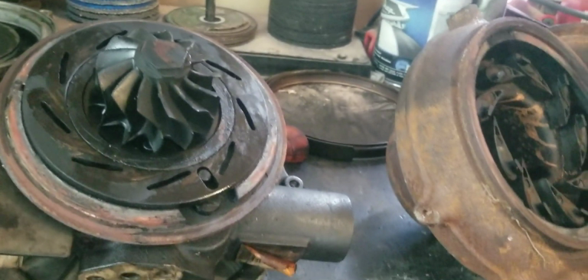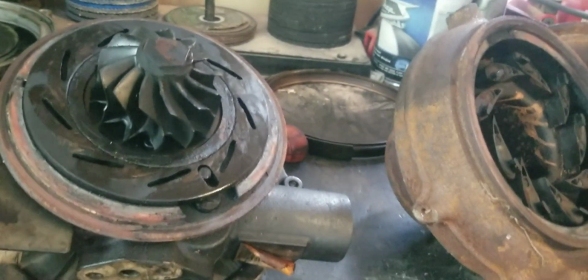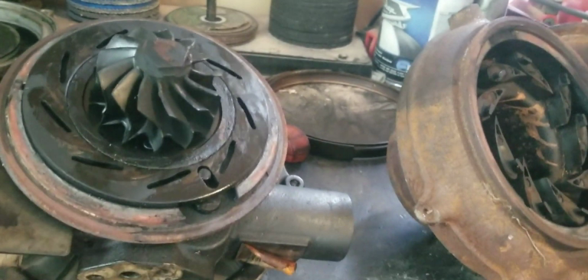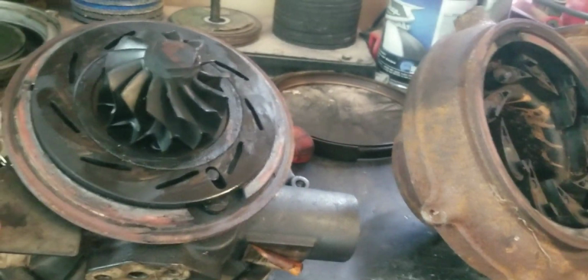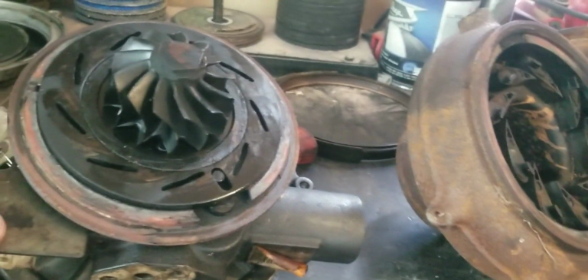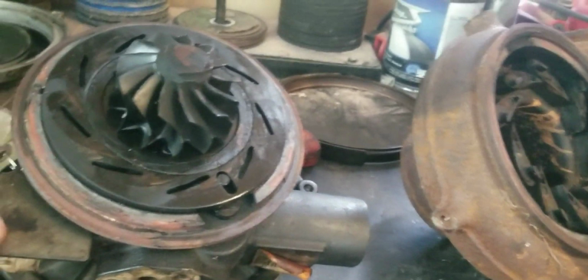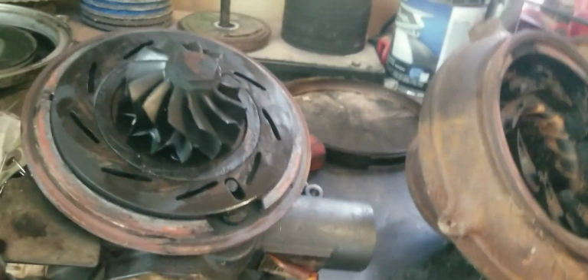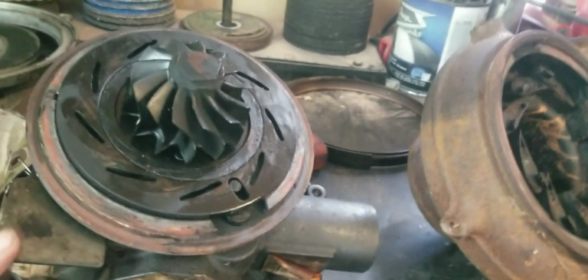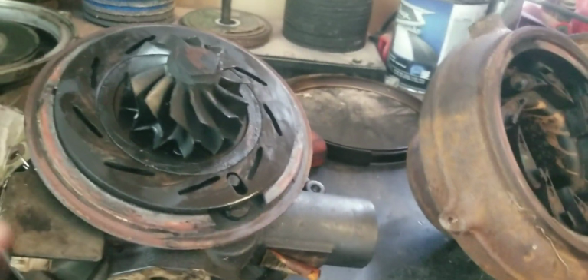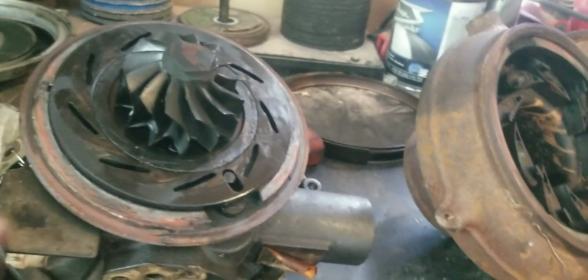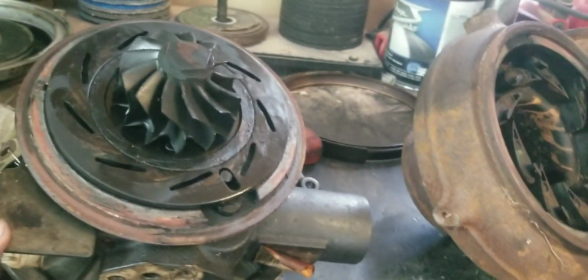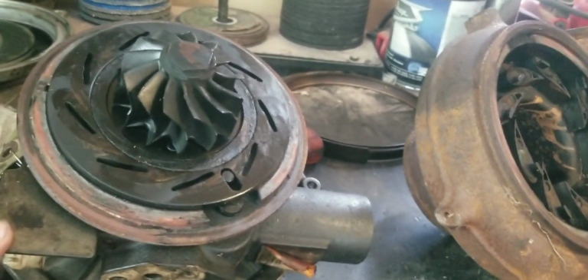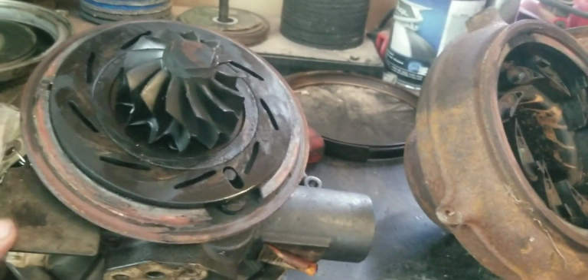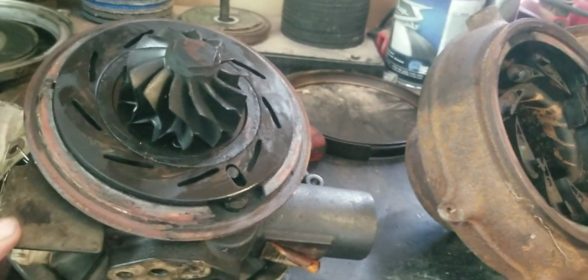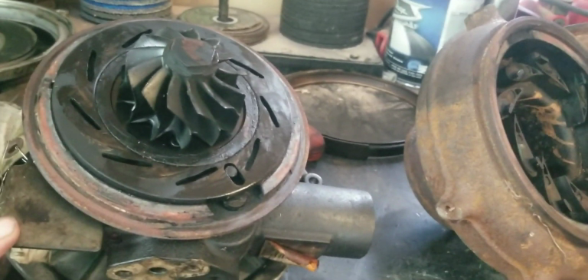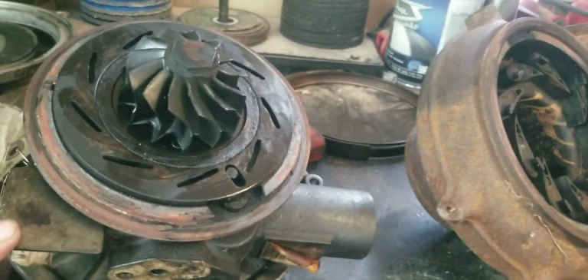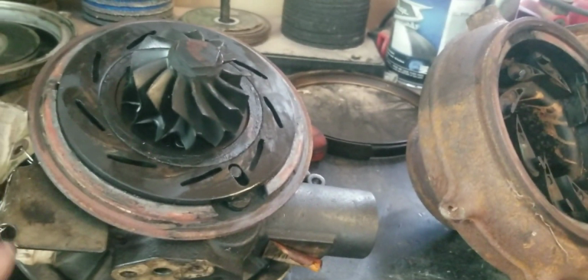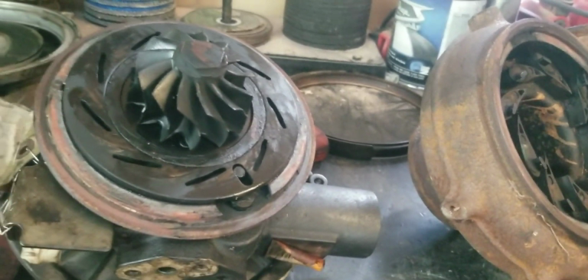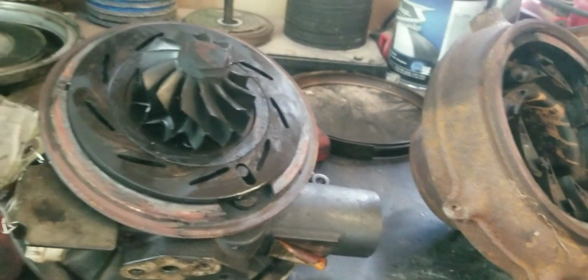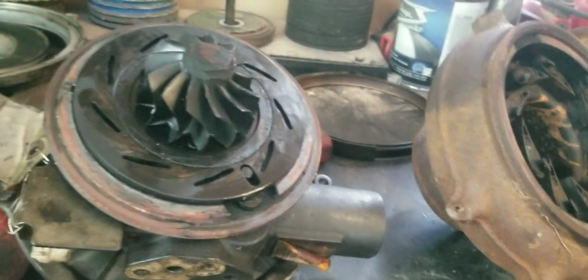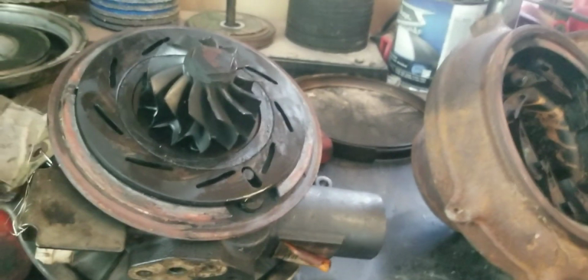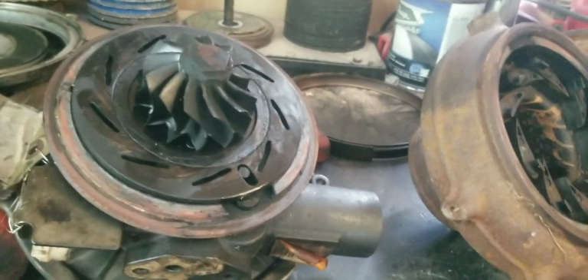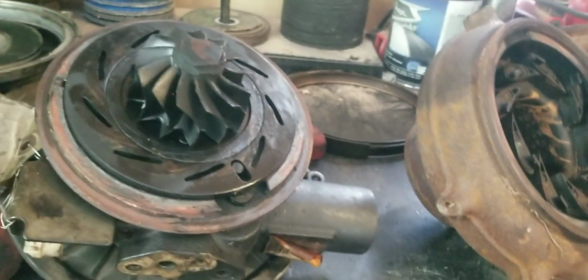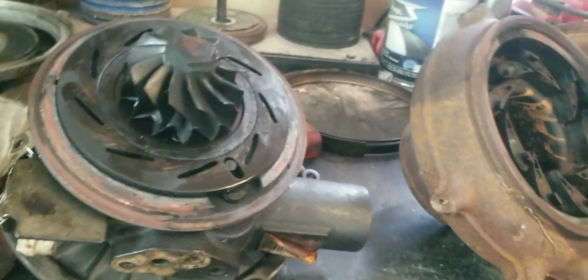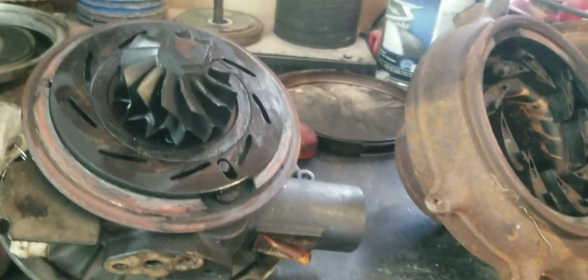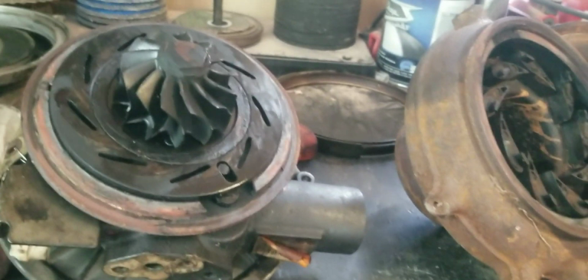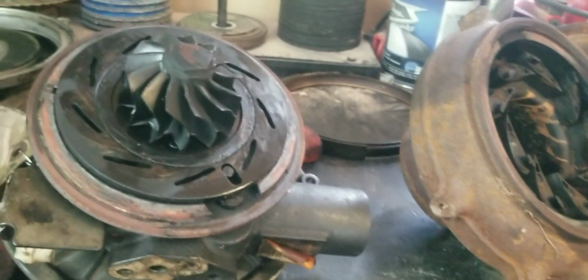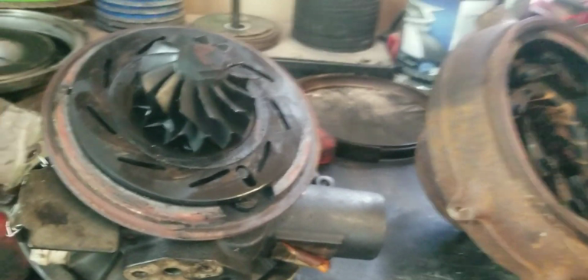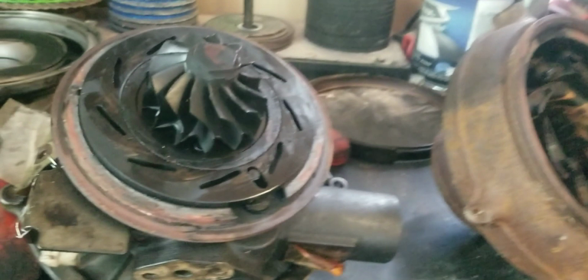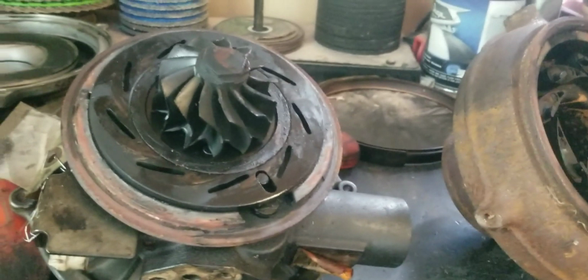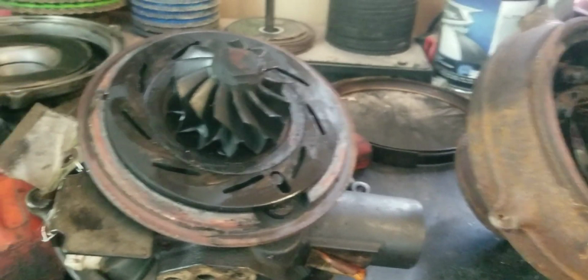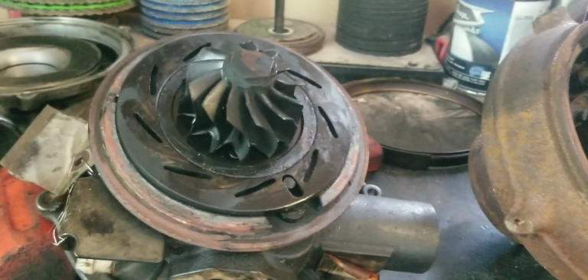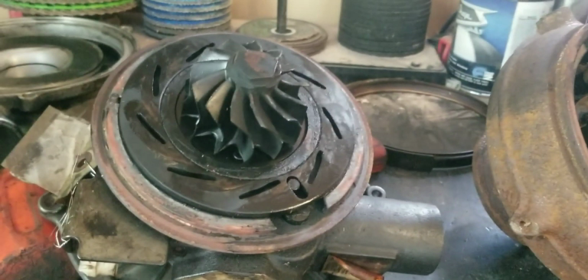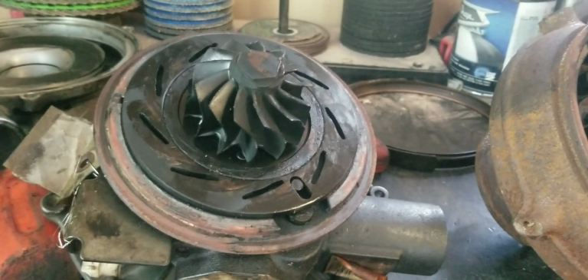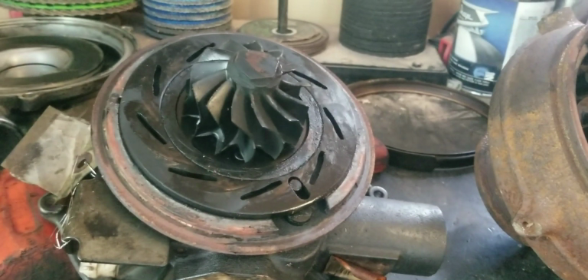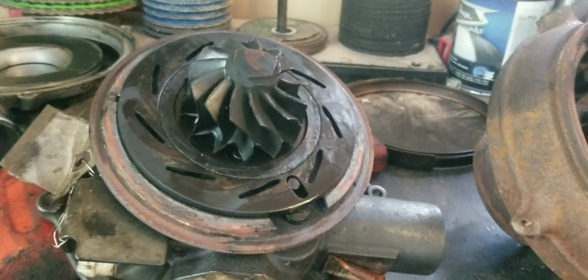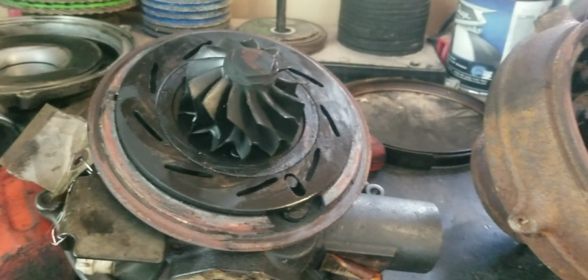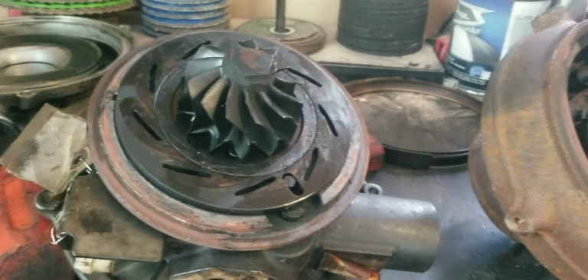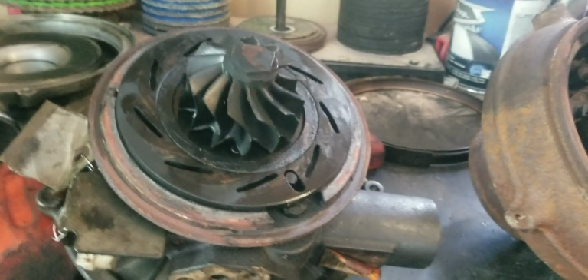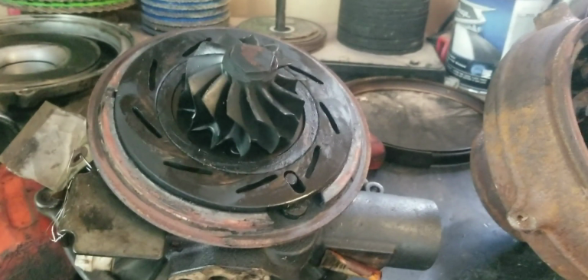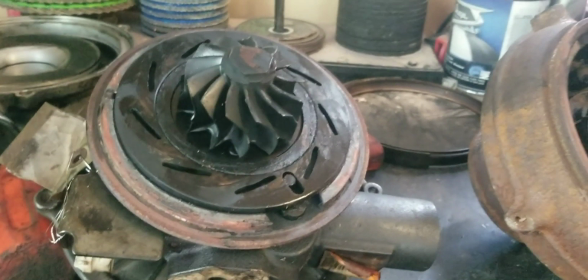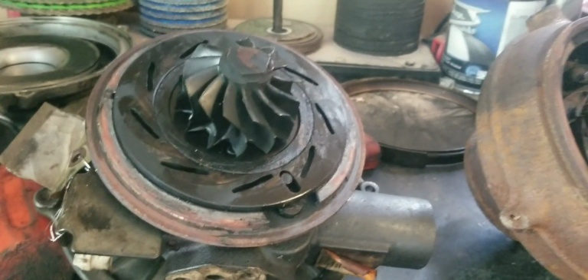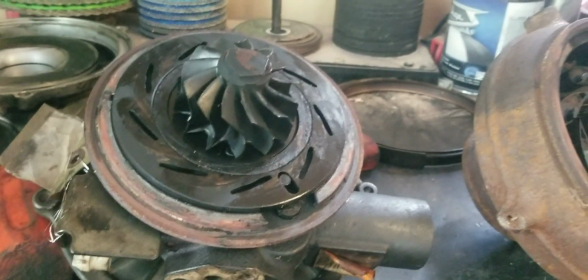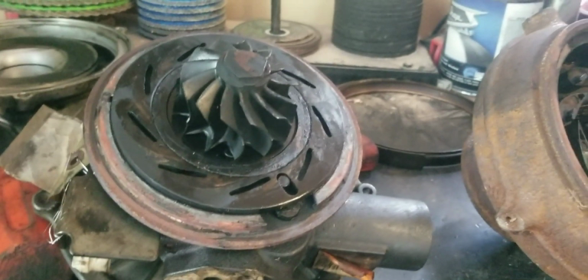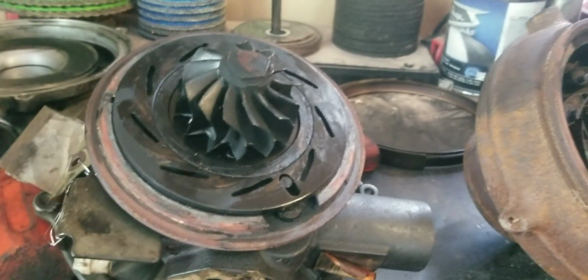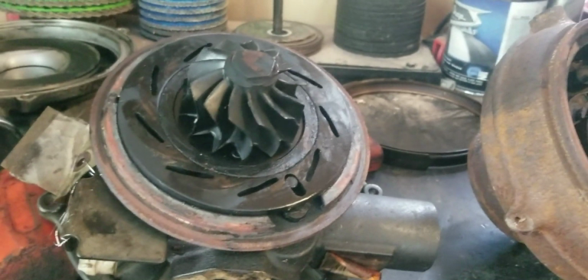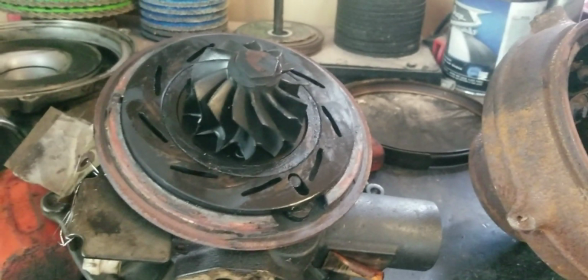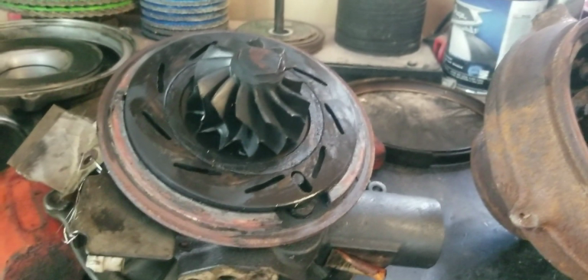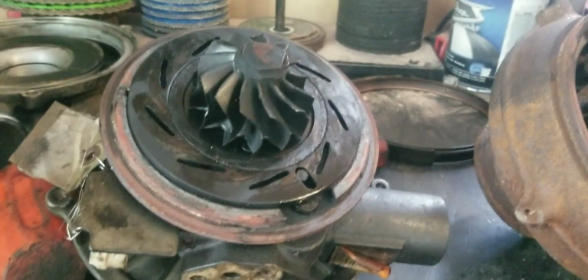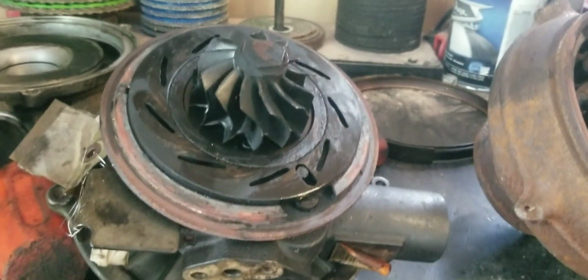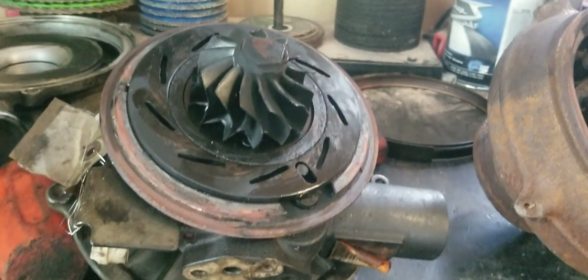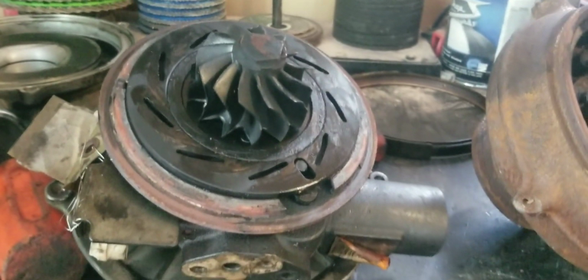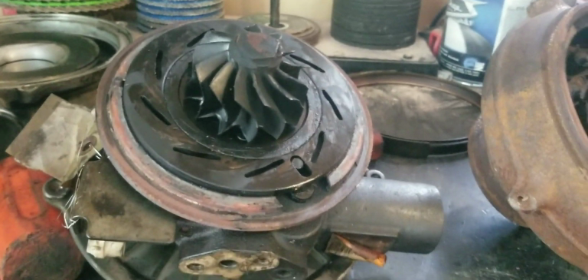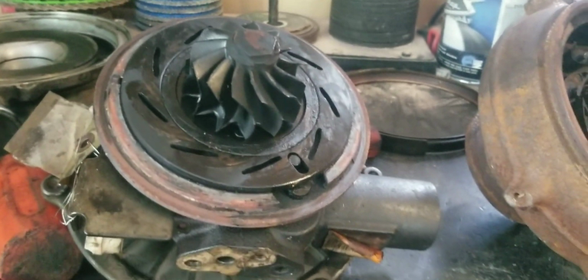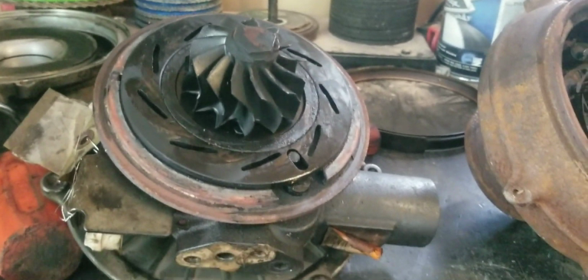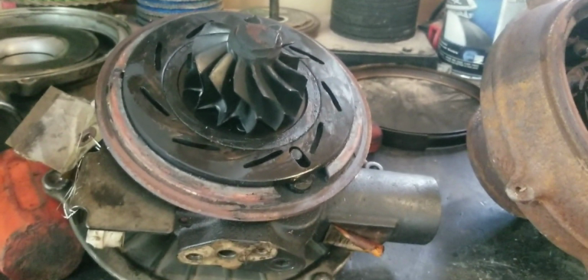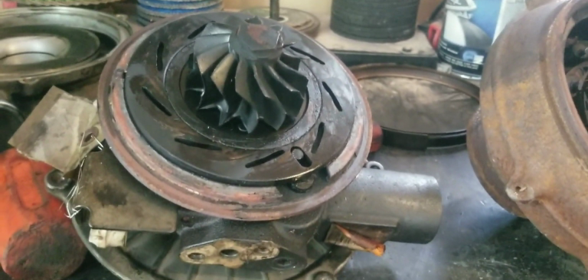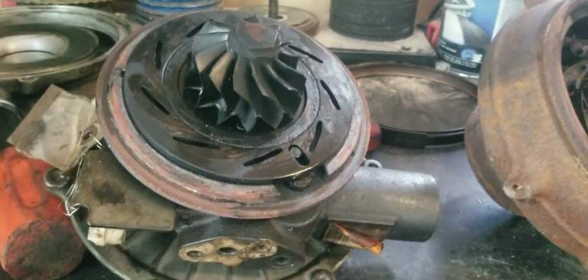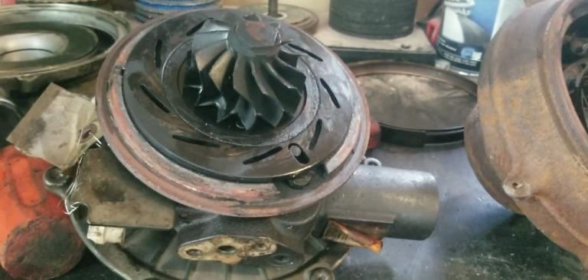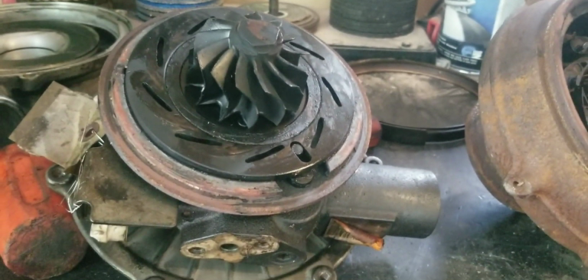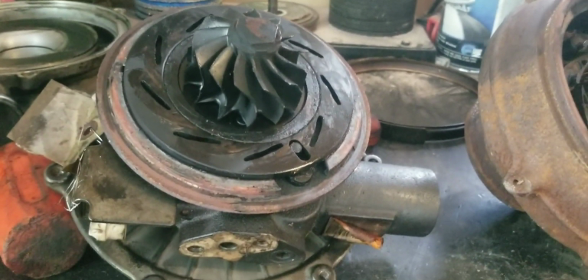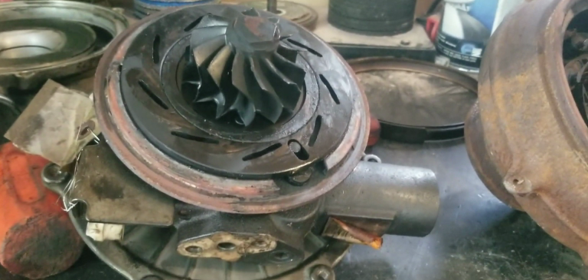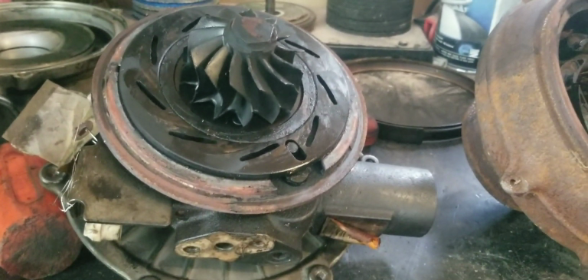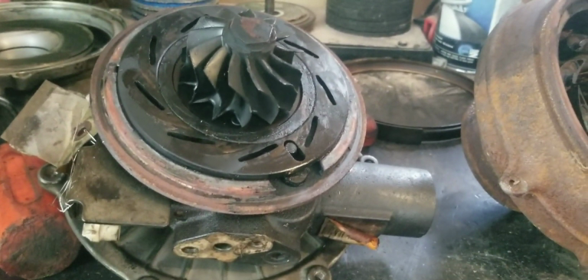Have you ever driven a 7.3 versus a 6.0? A 6.0 picks up and takes off a lot faster, and that's just due to the VGT on the trucks.